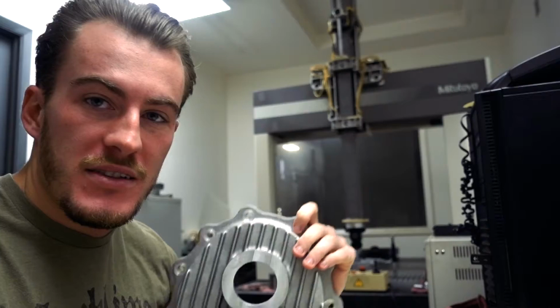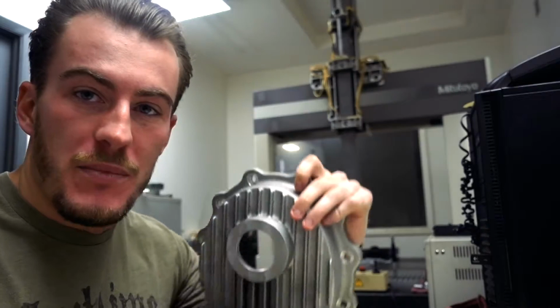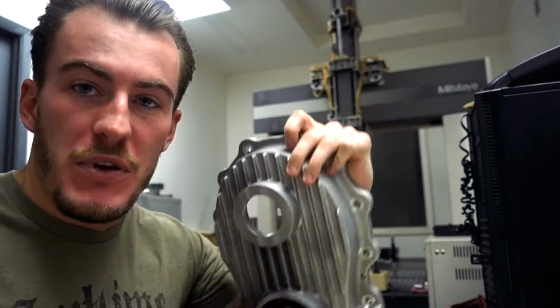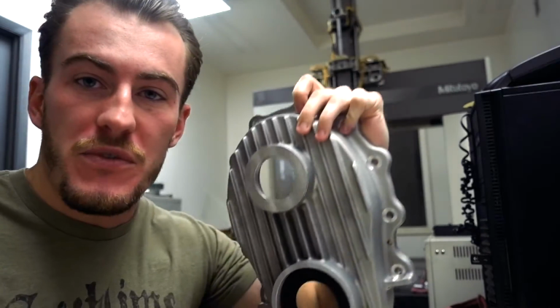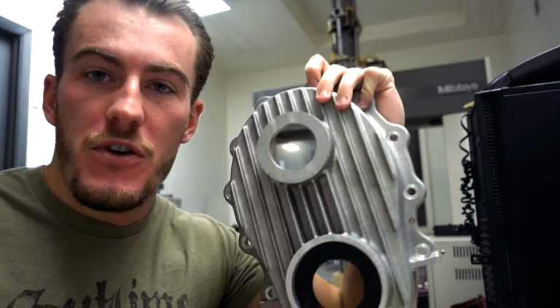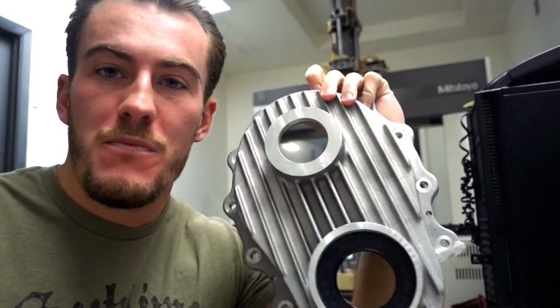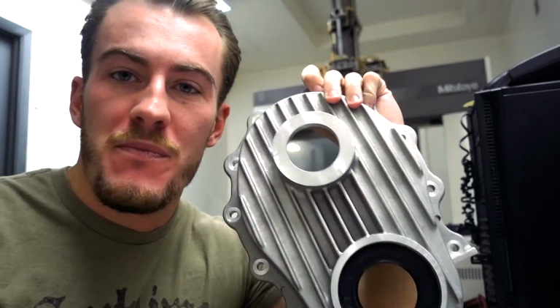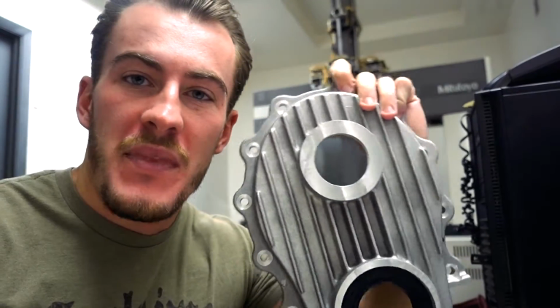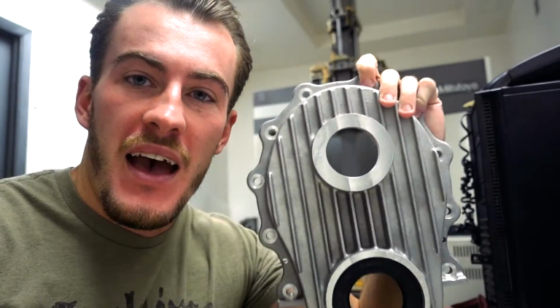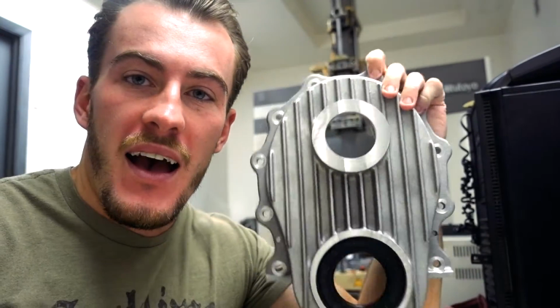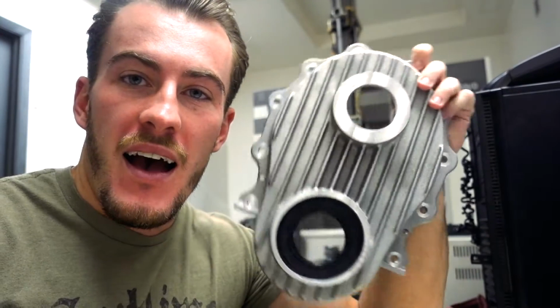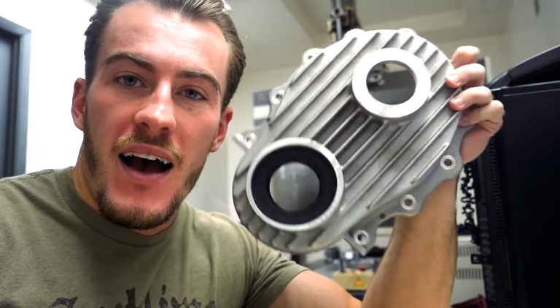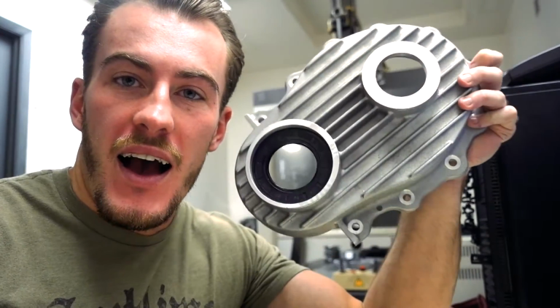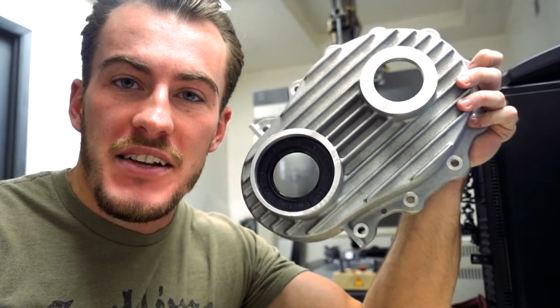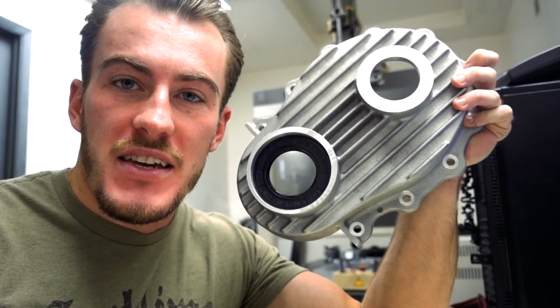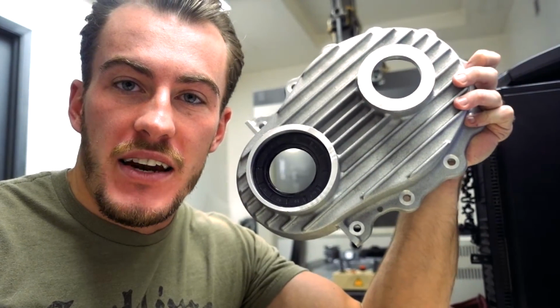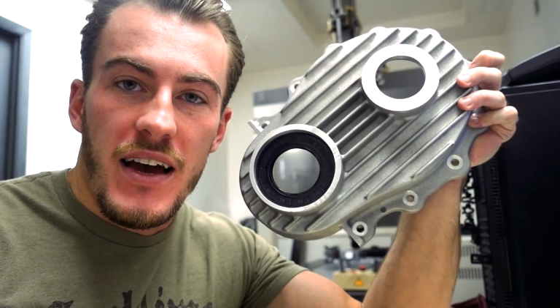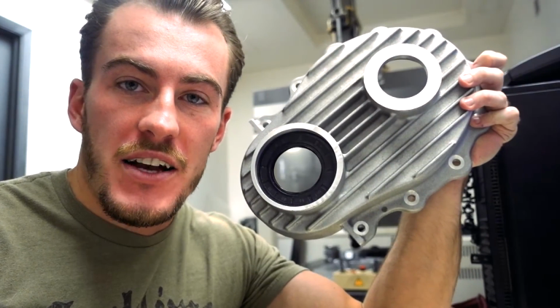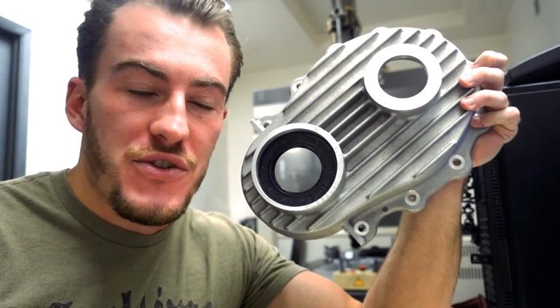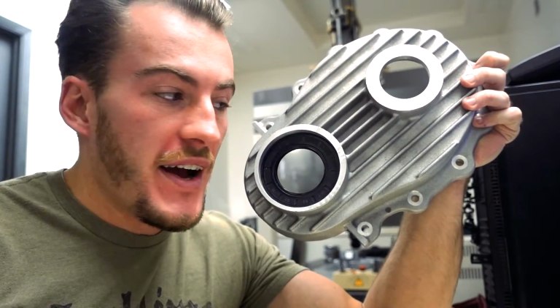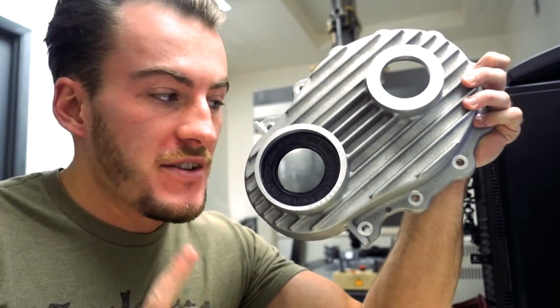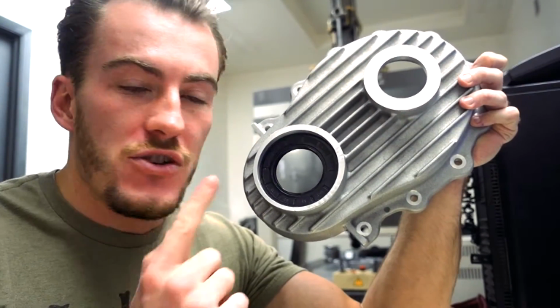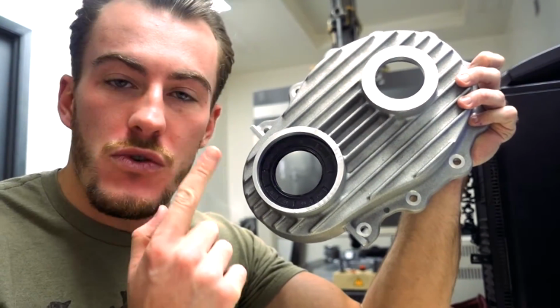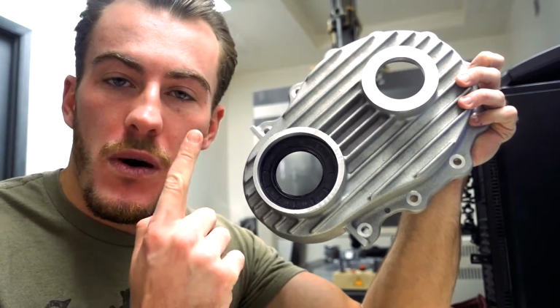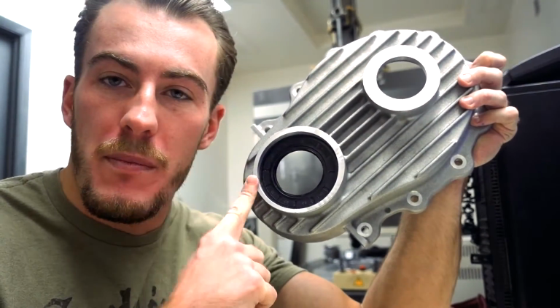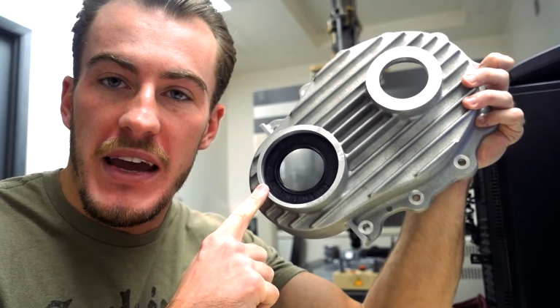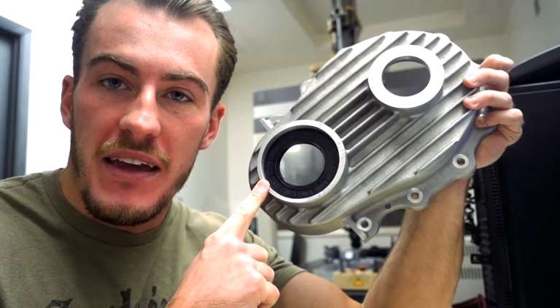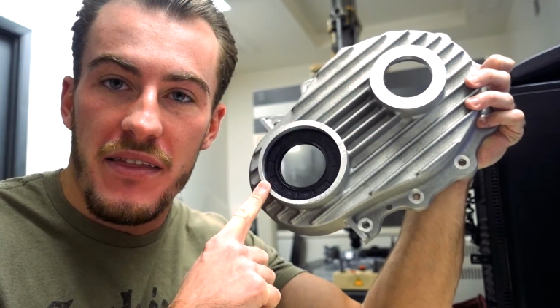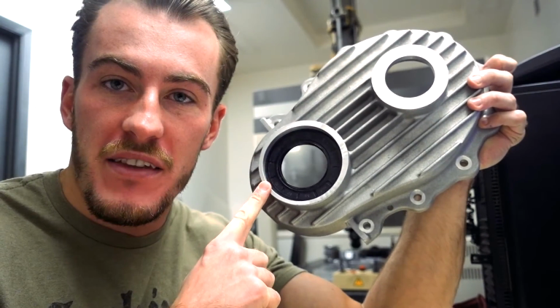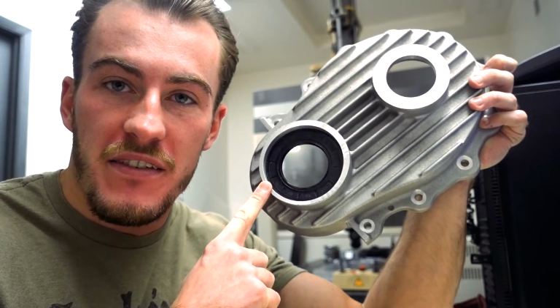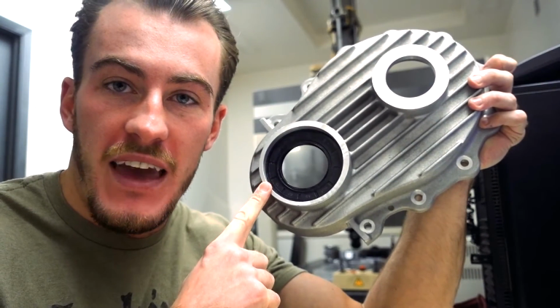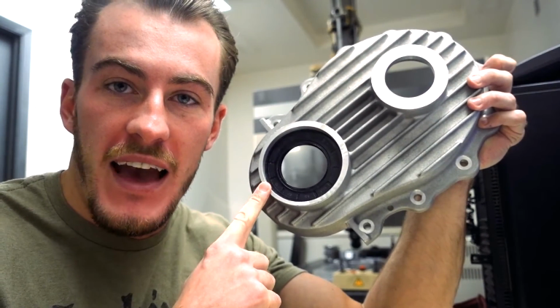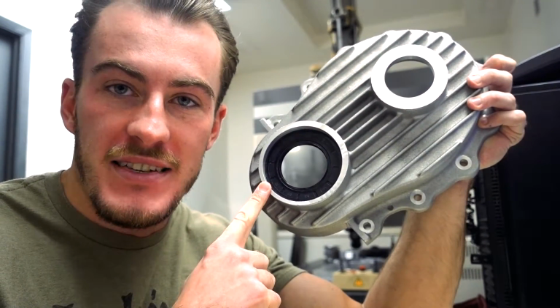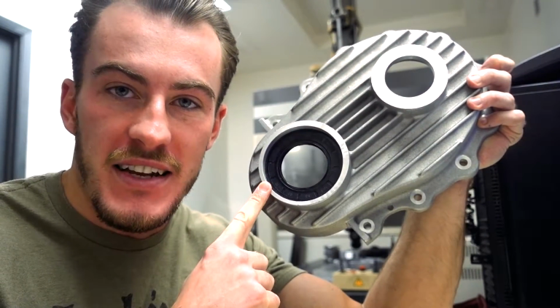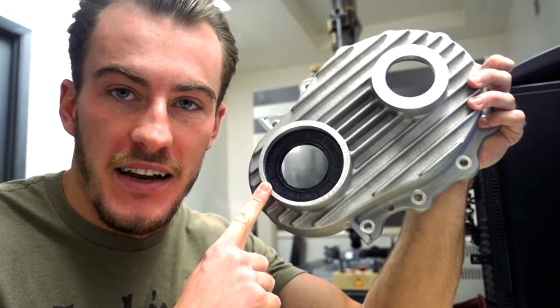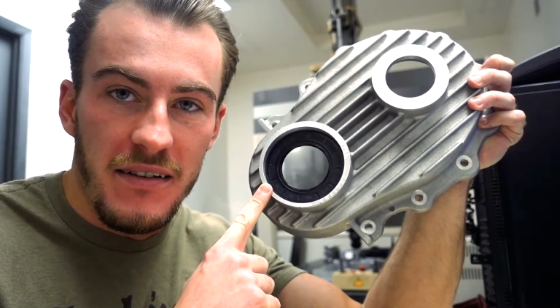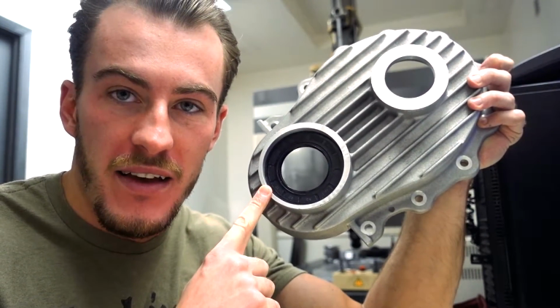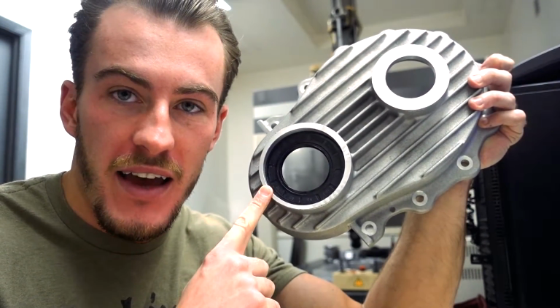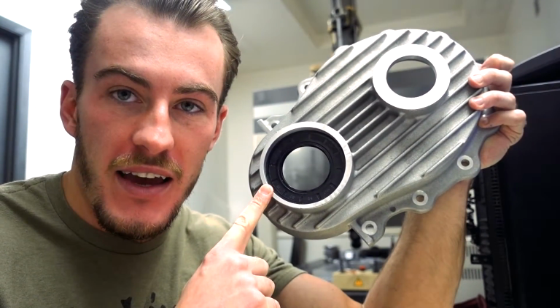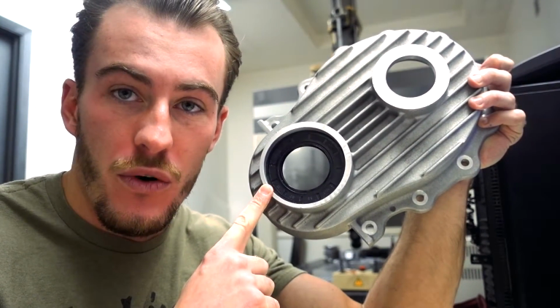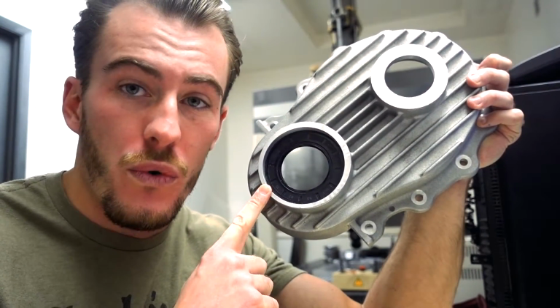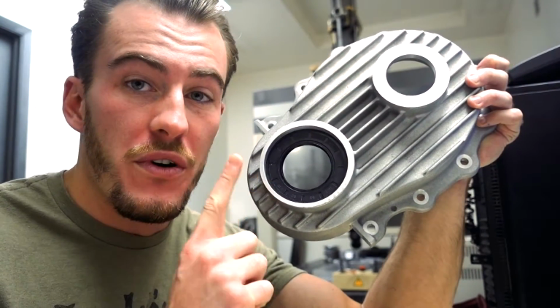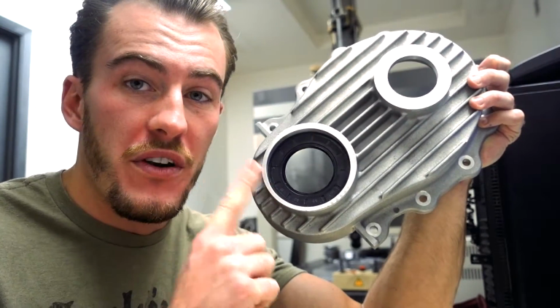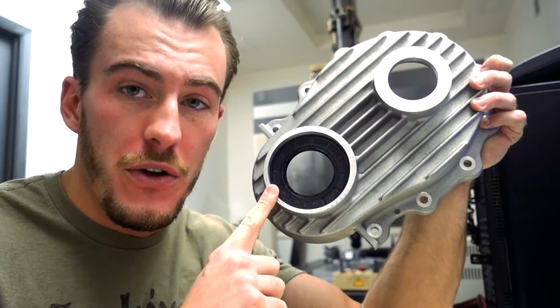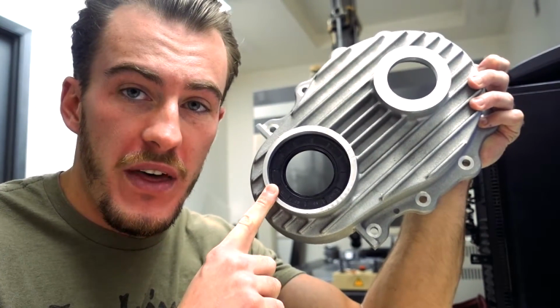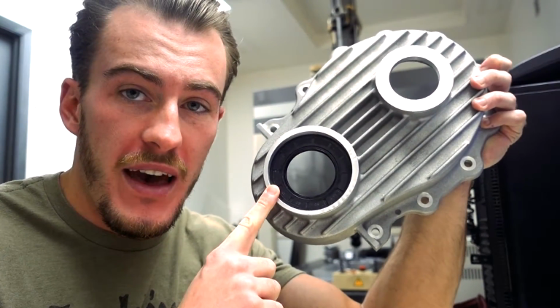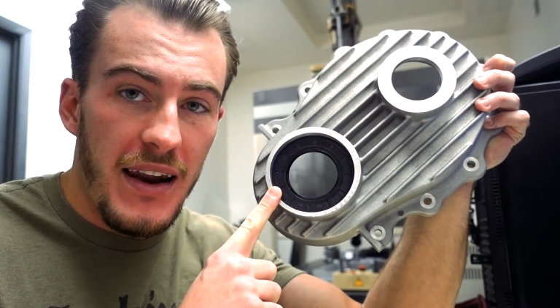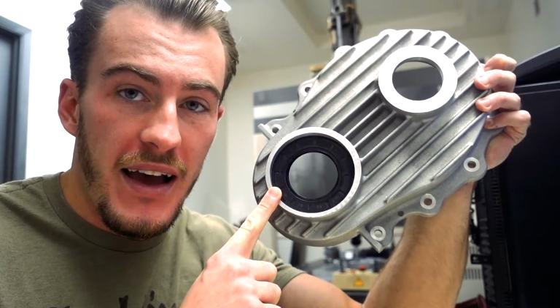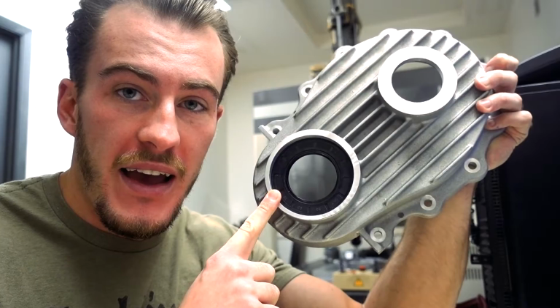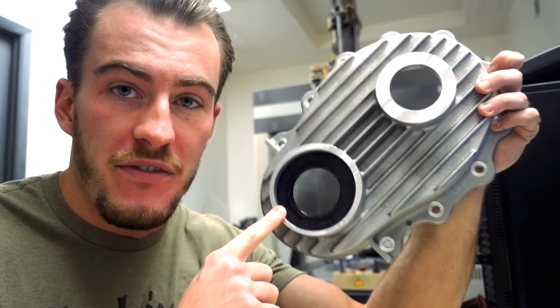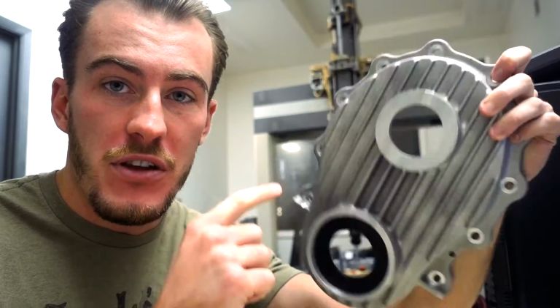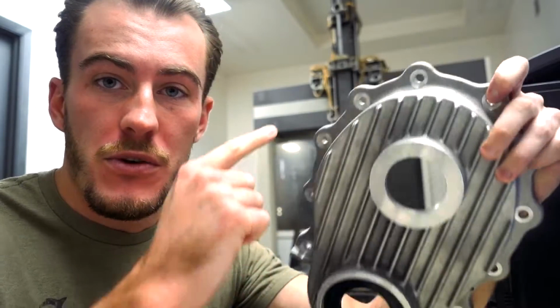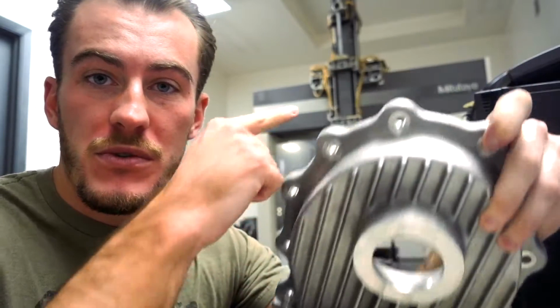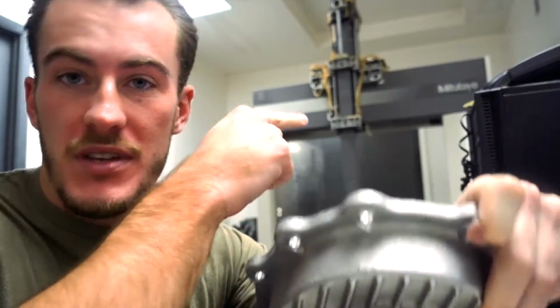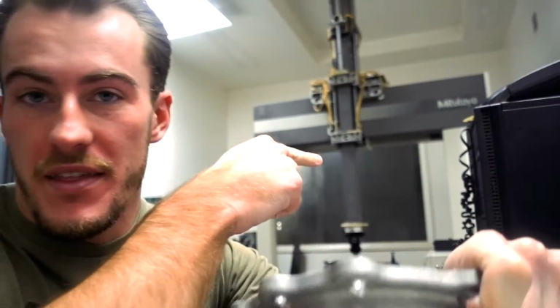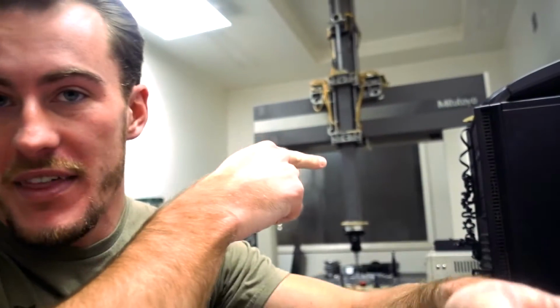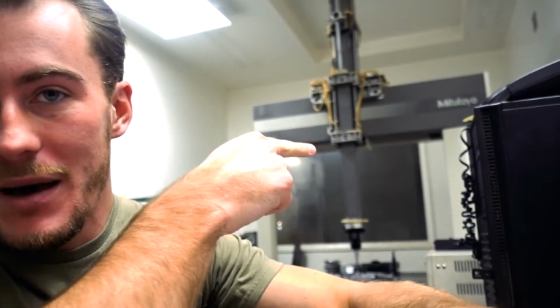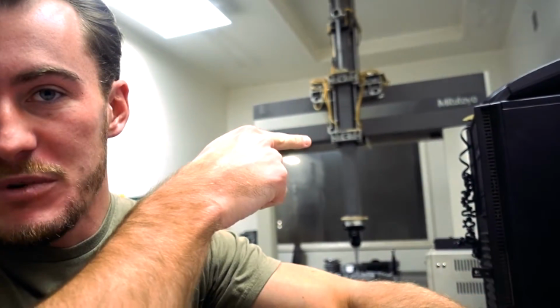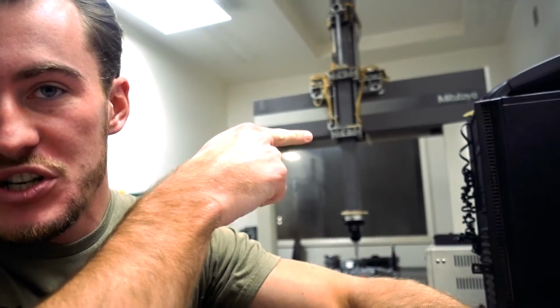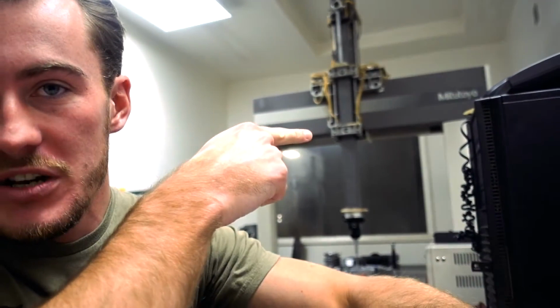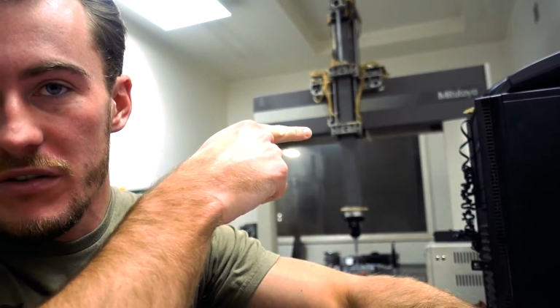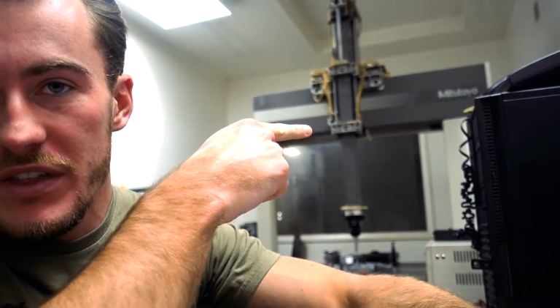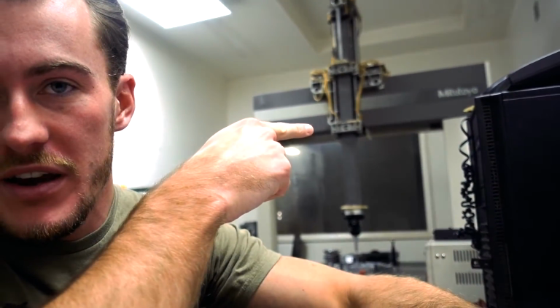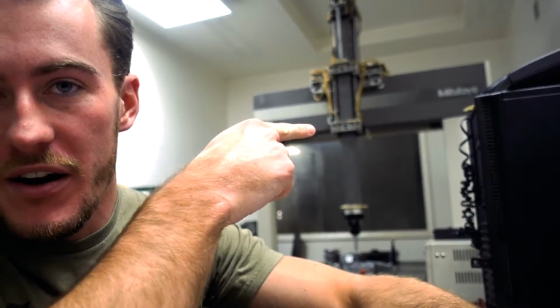What's up YouTube? I just got a contract to make this casting, and in order to do that, I have to use that machine over there.